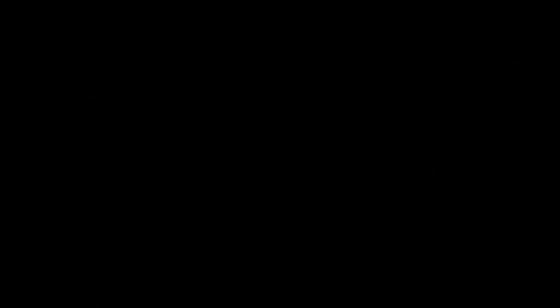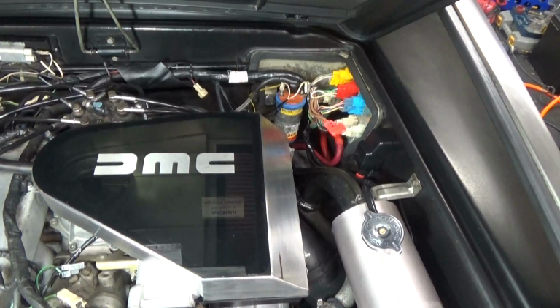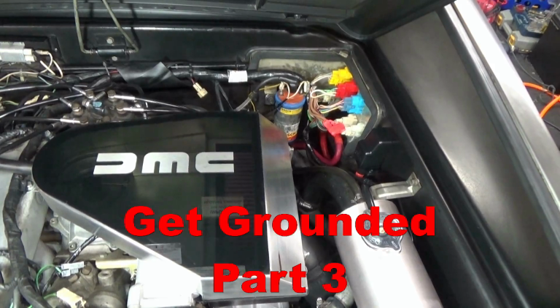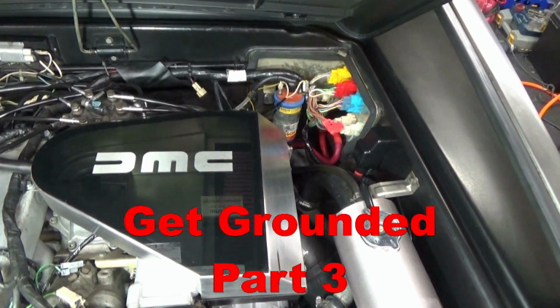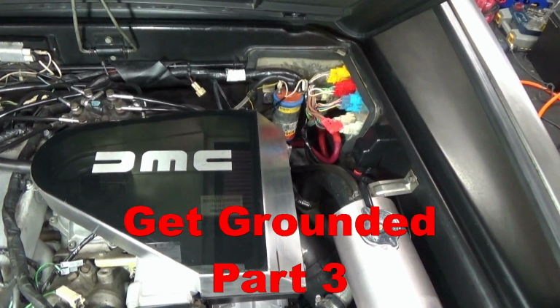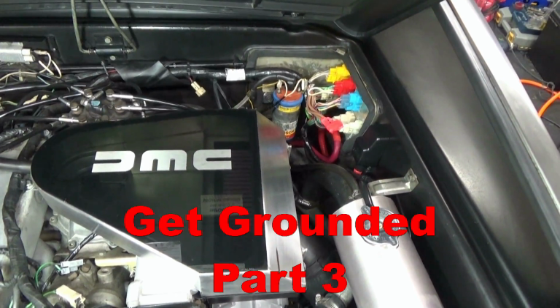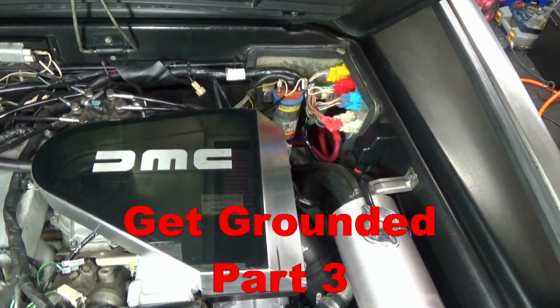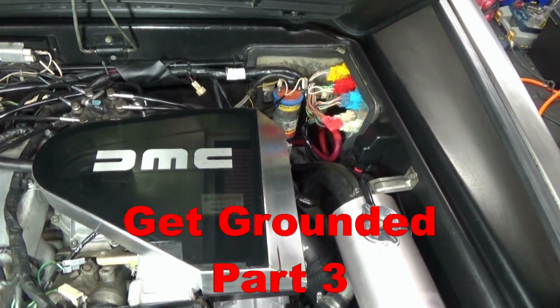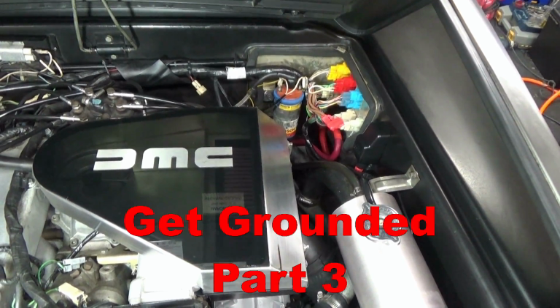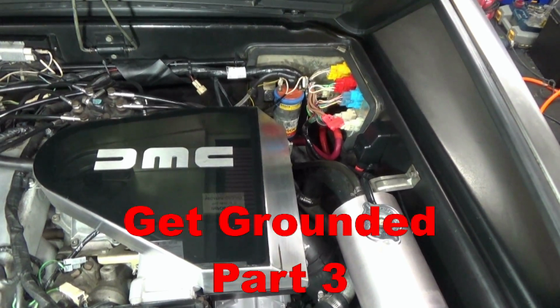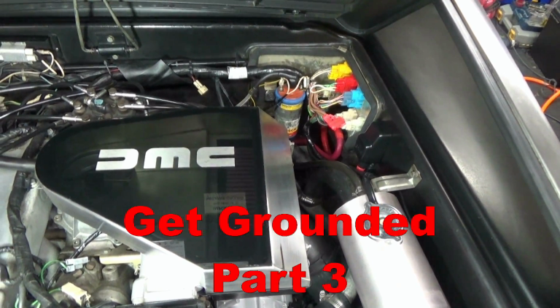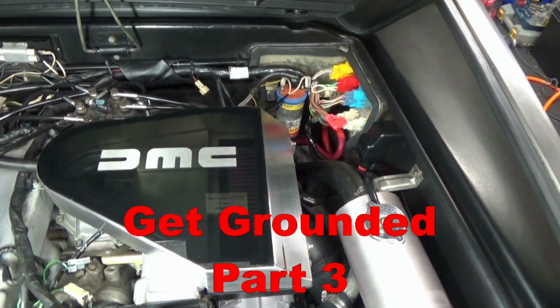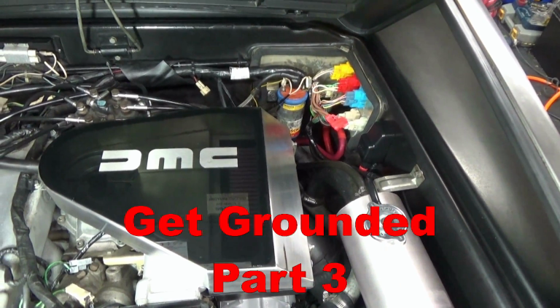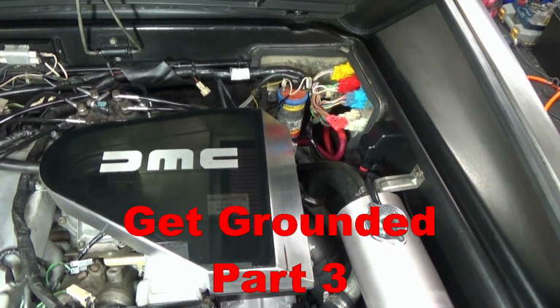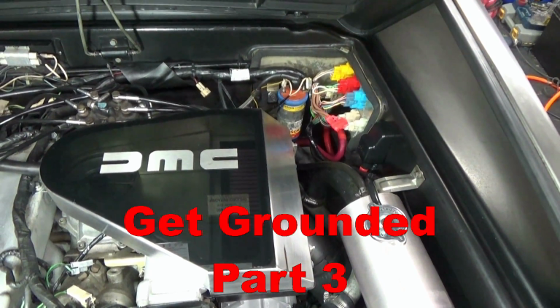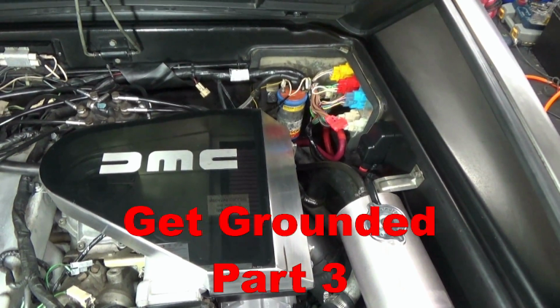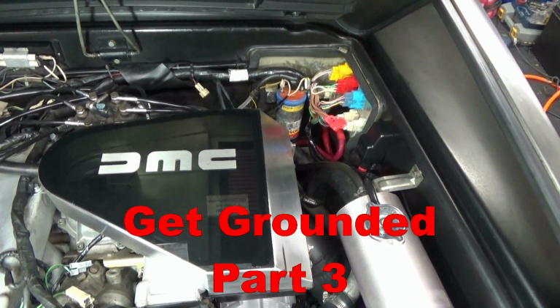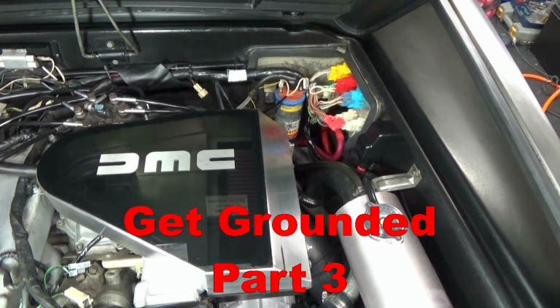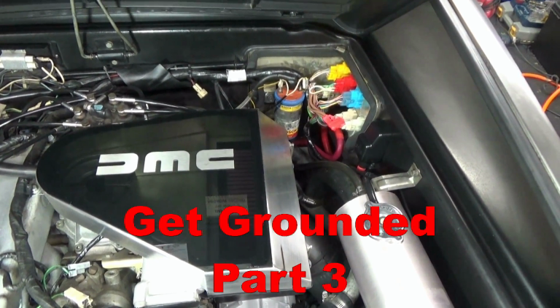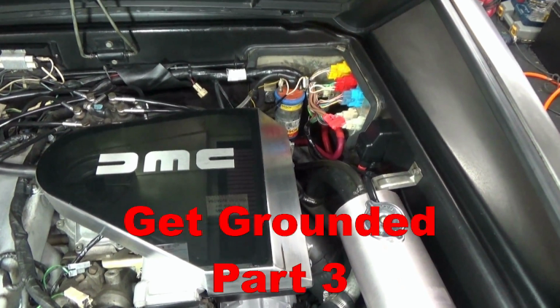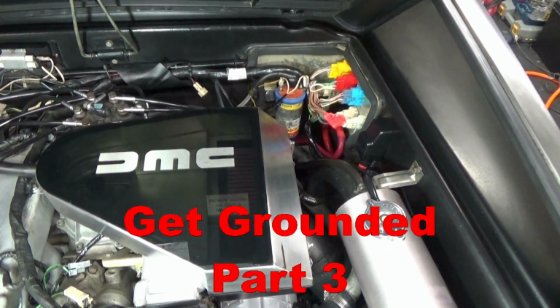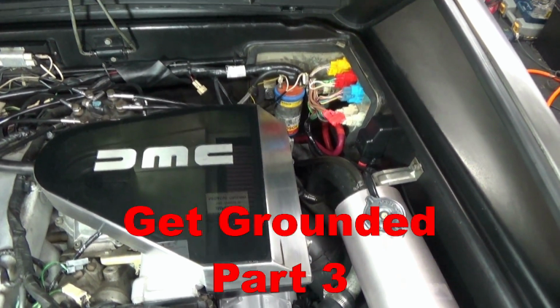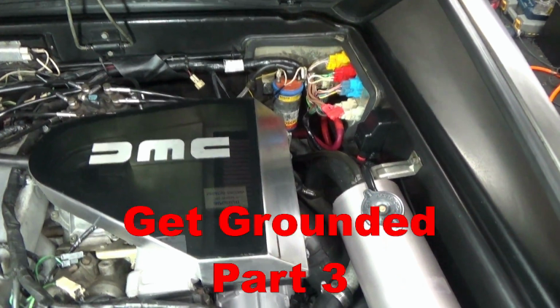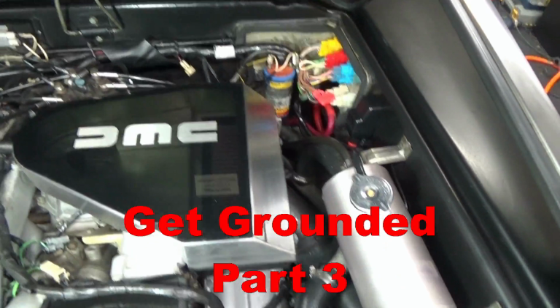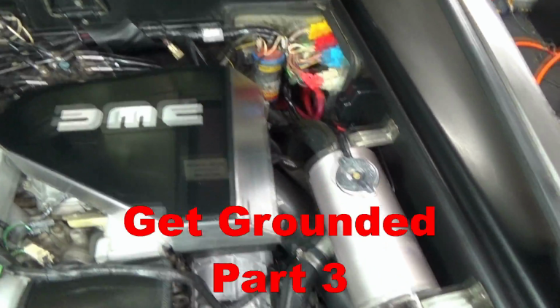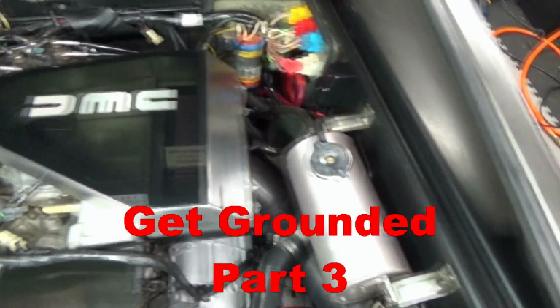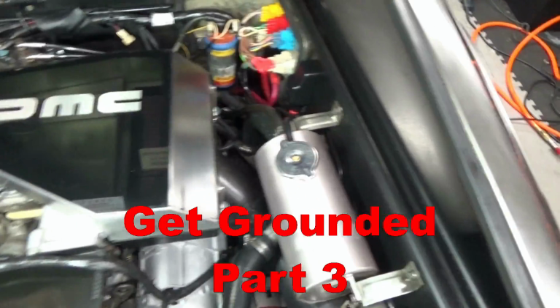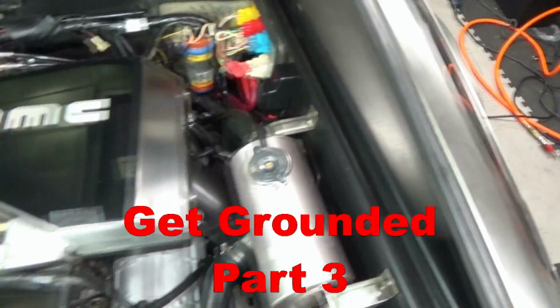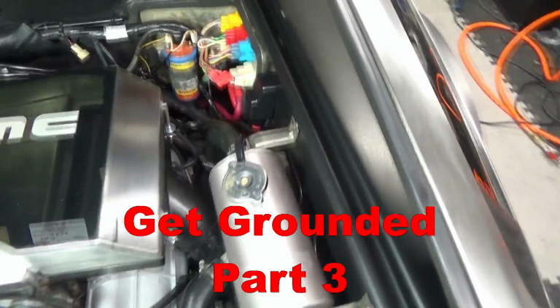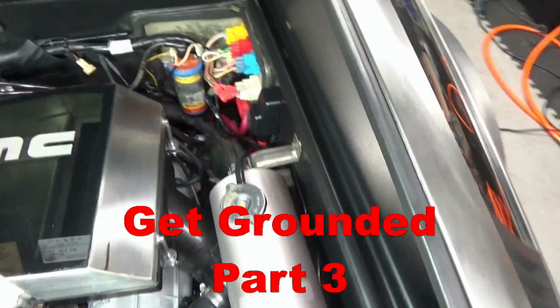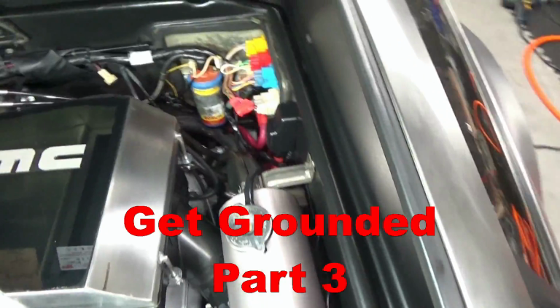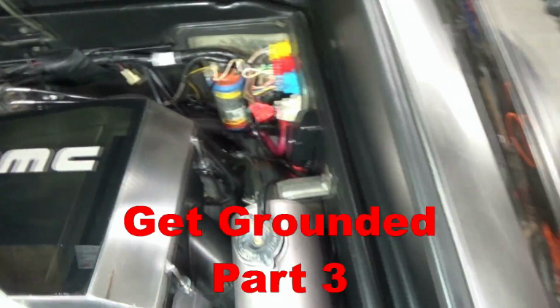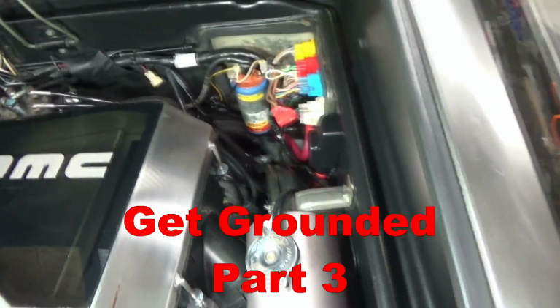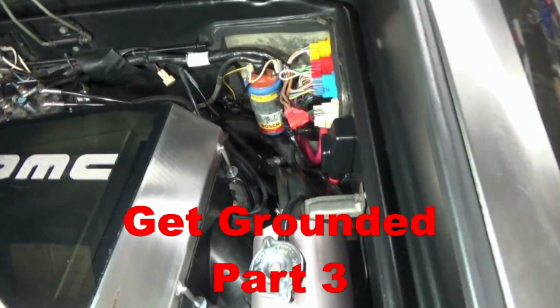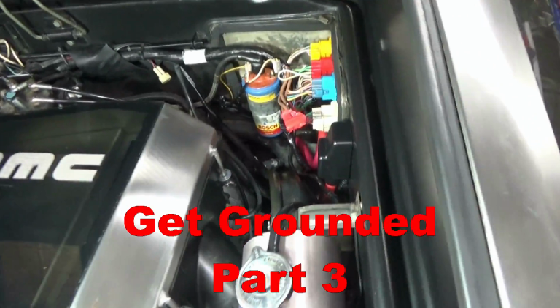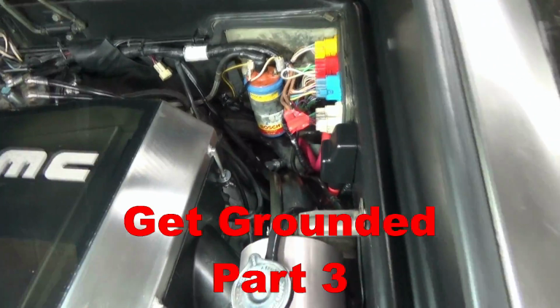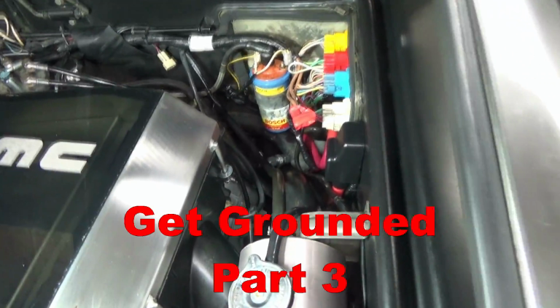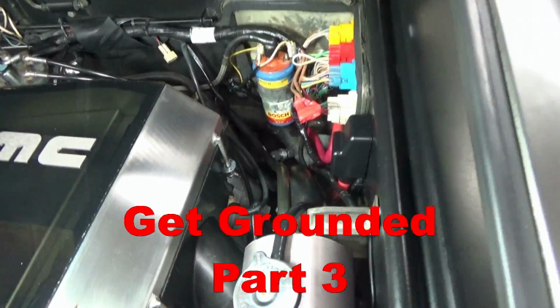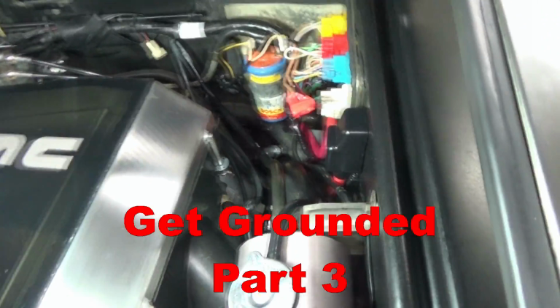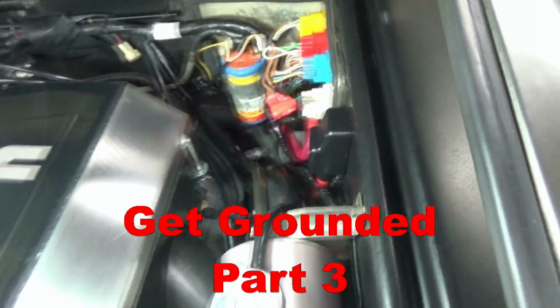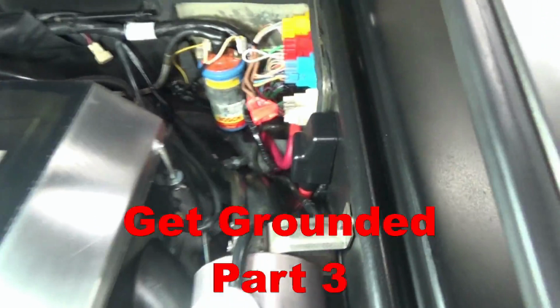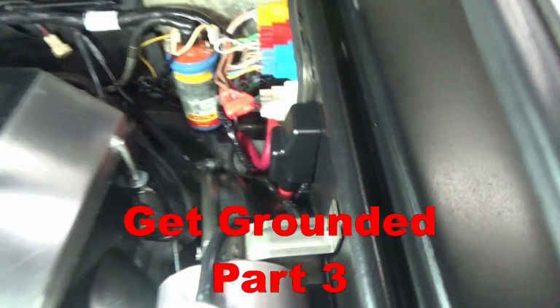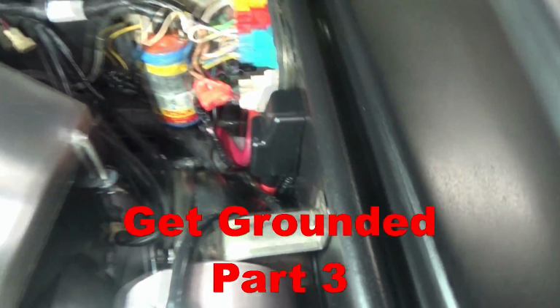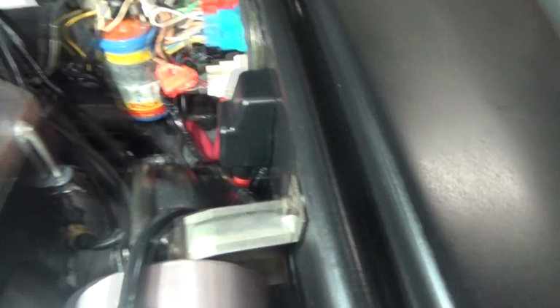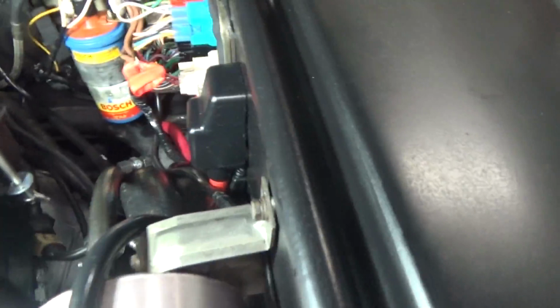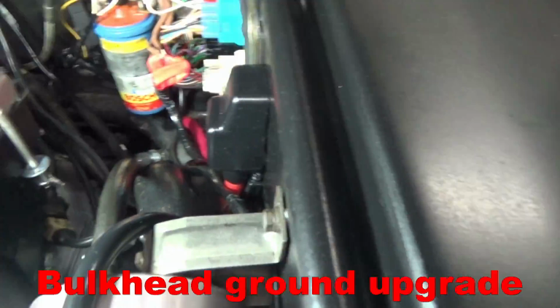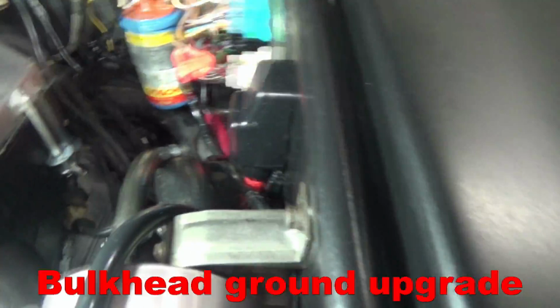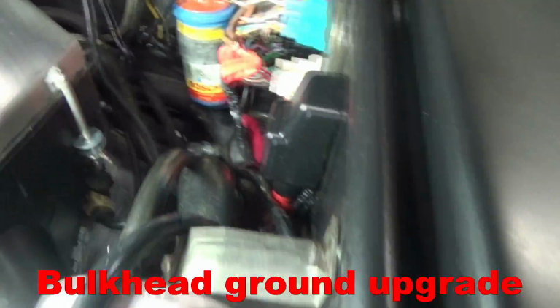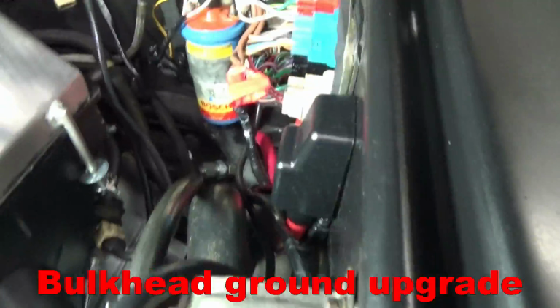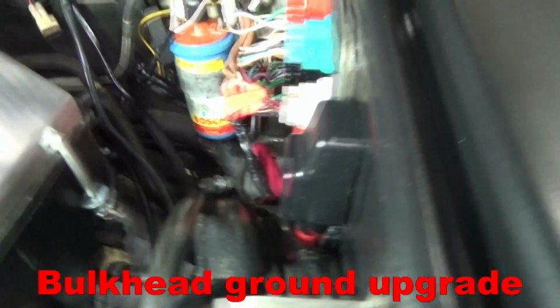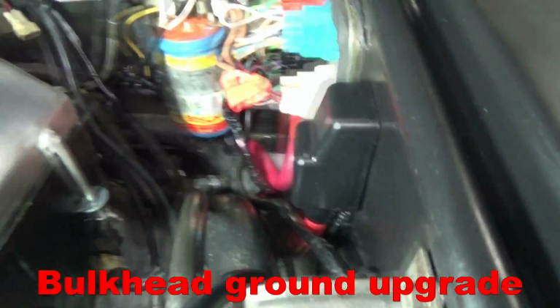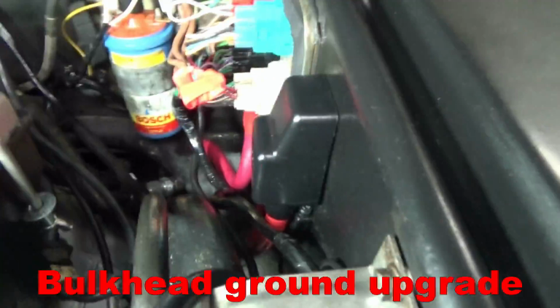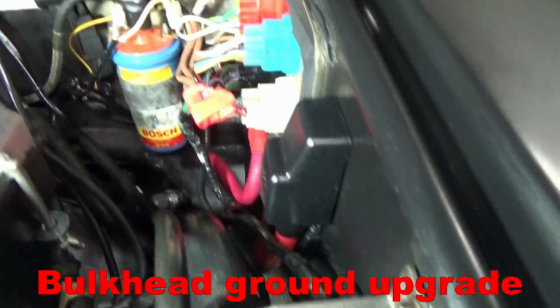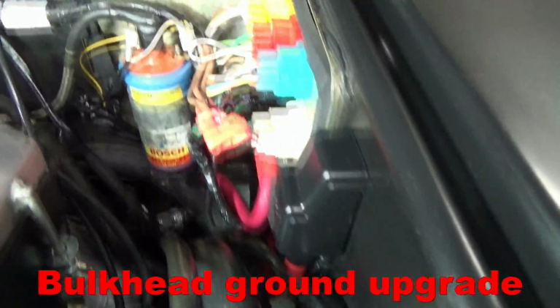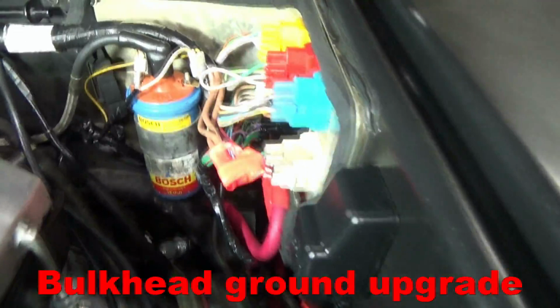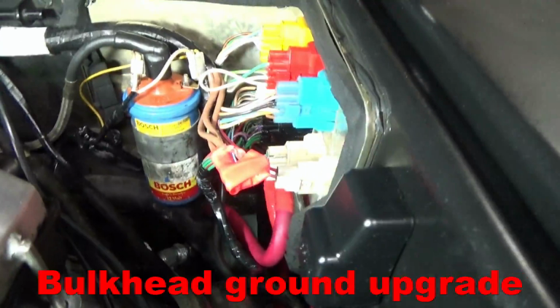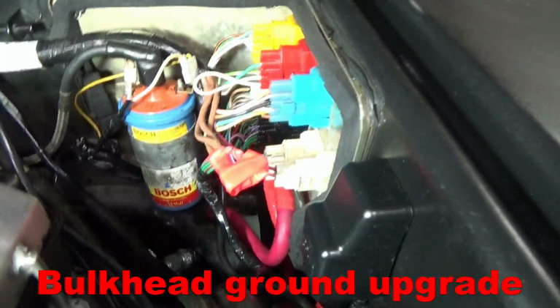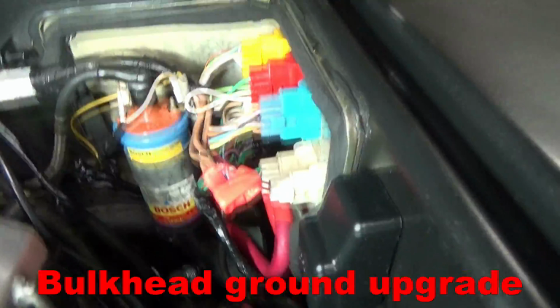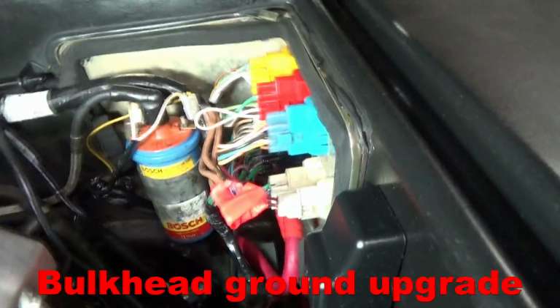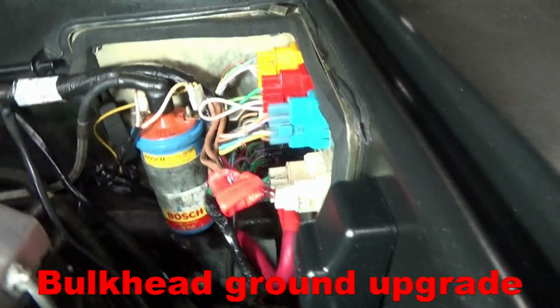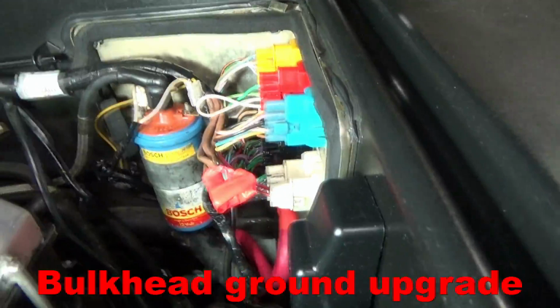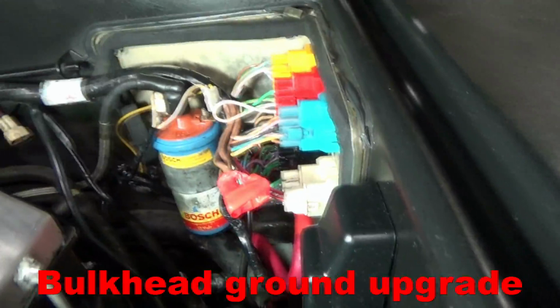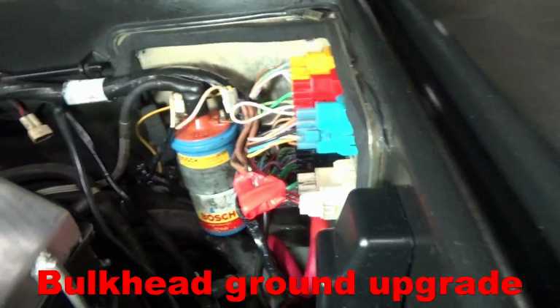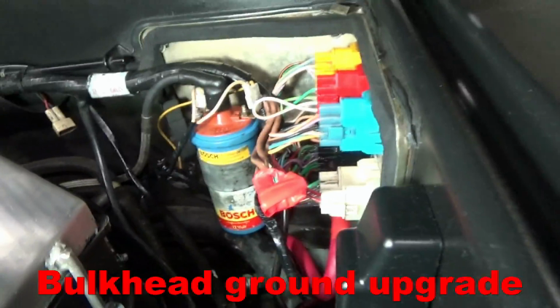Hey guys, welcome to another episode of Glorian Tech. Today I'm going to take you through the process of replacing the bulkhead ground.